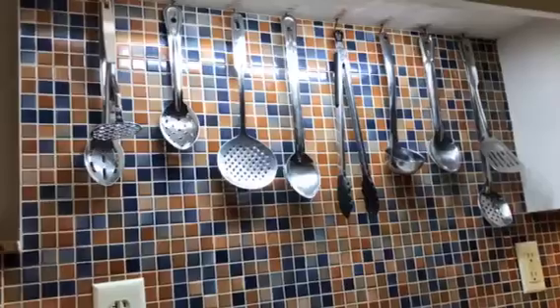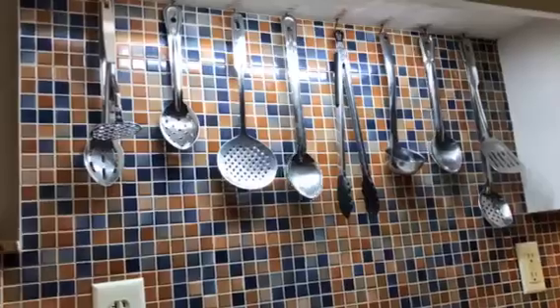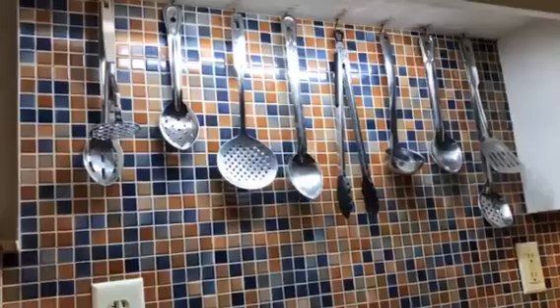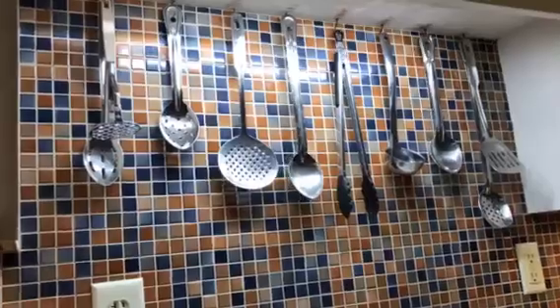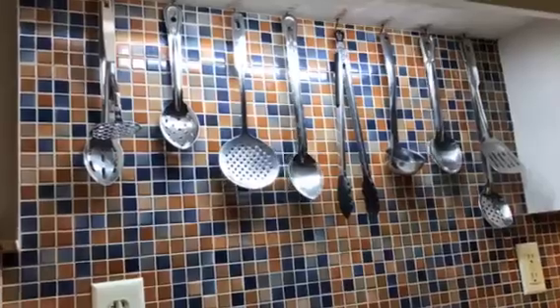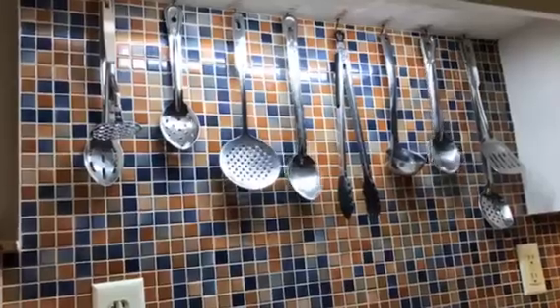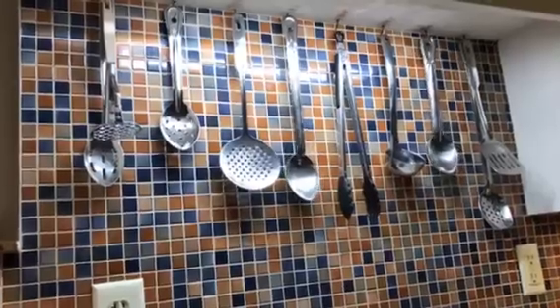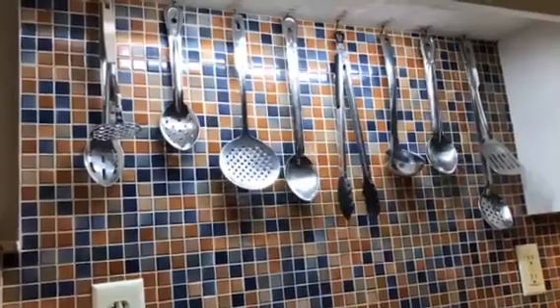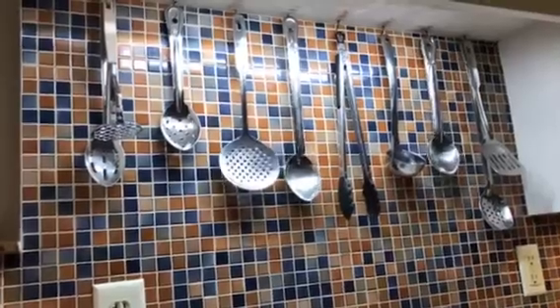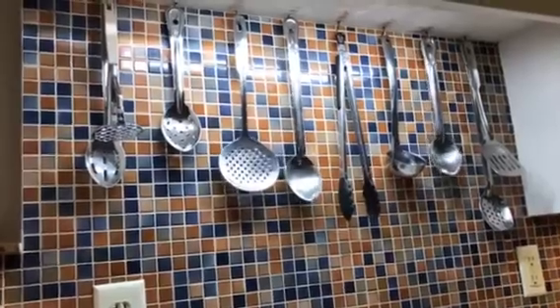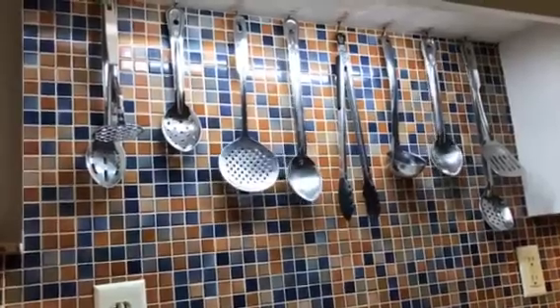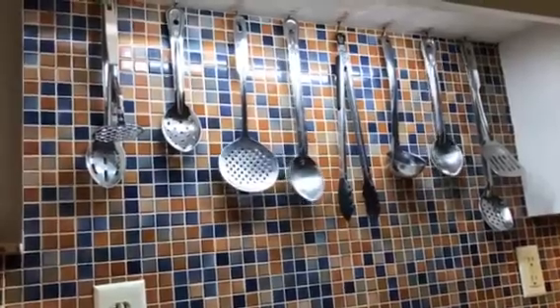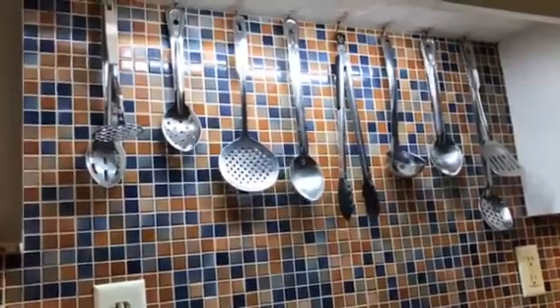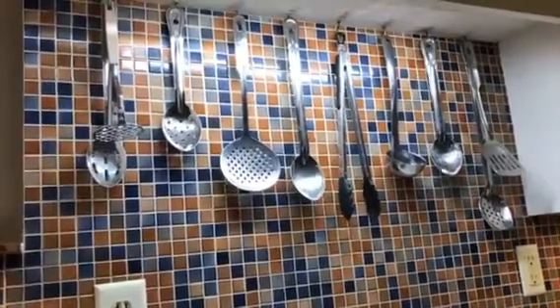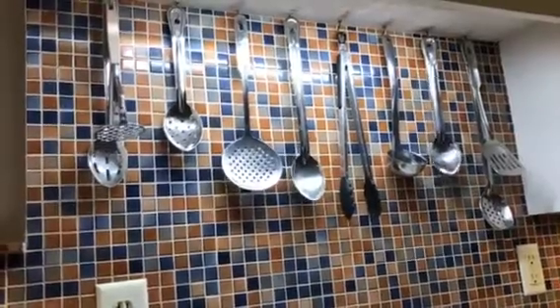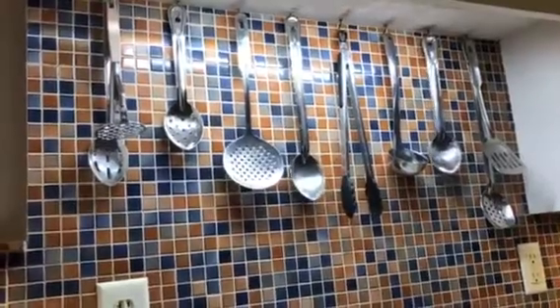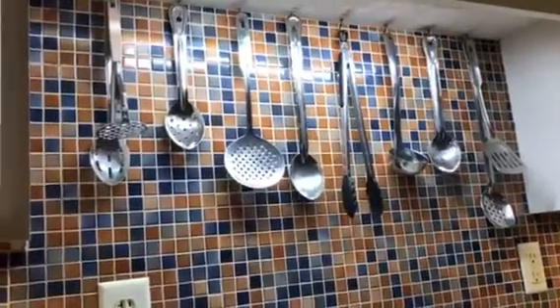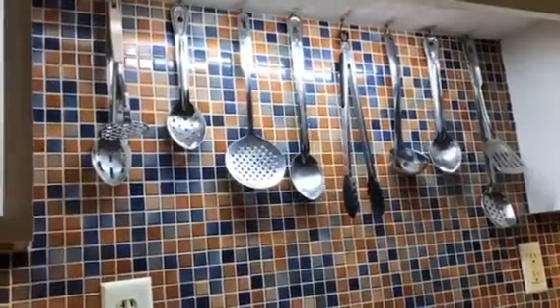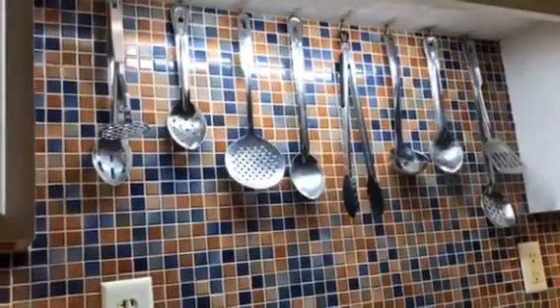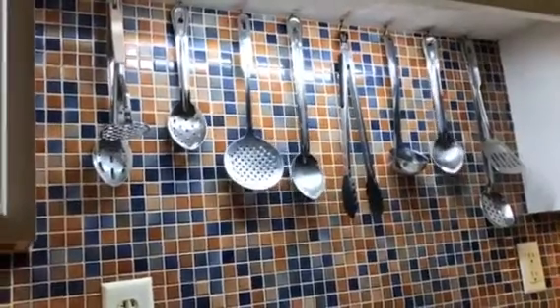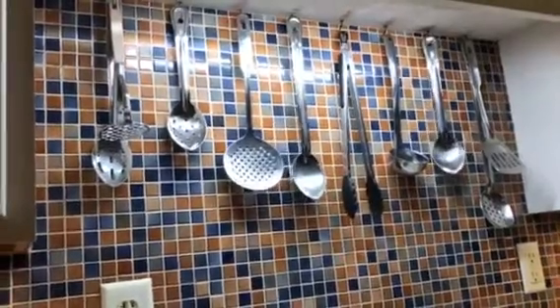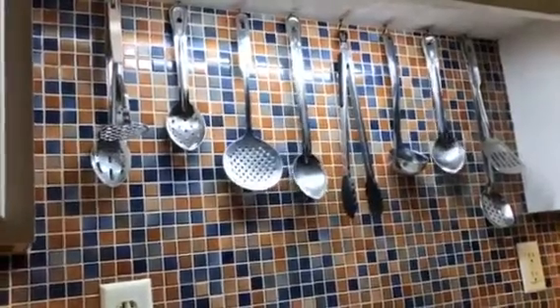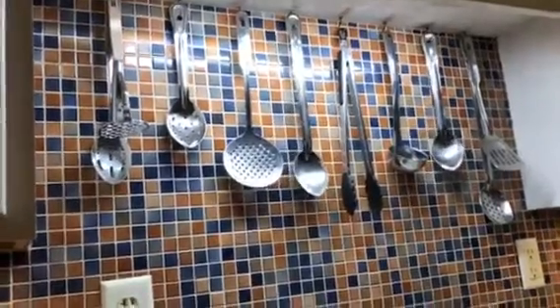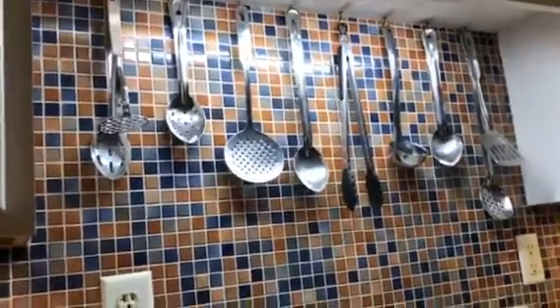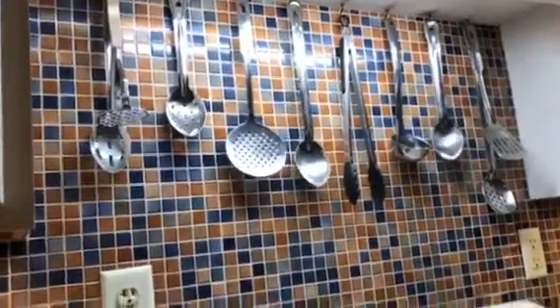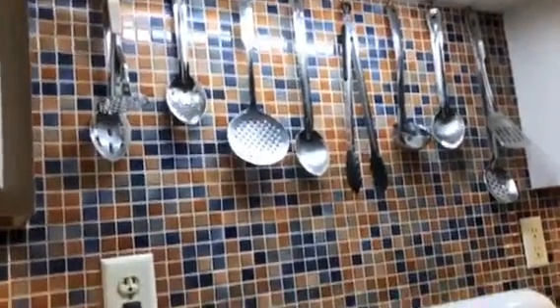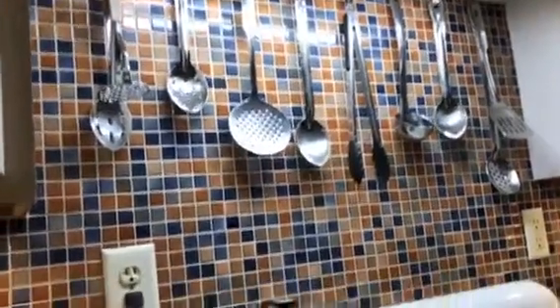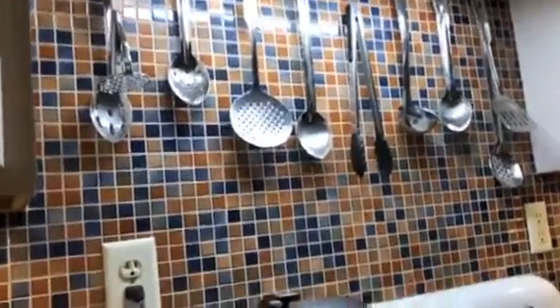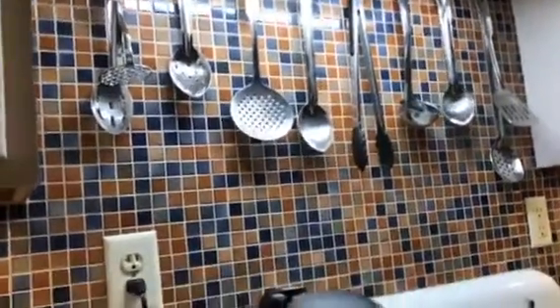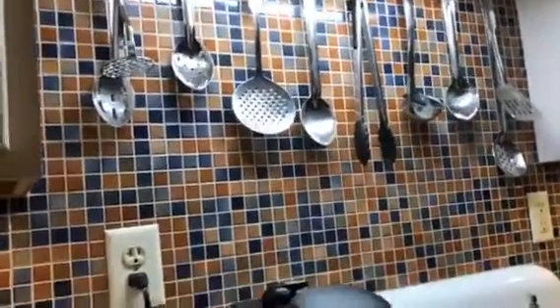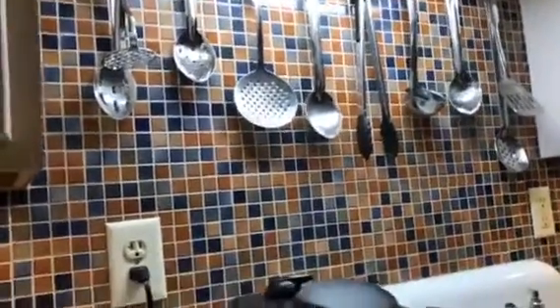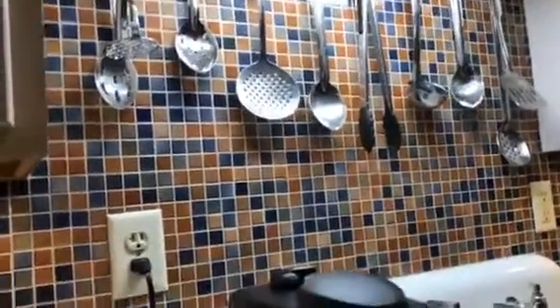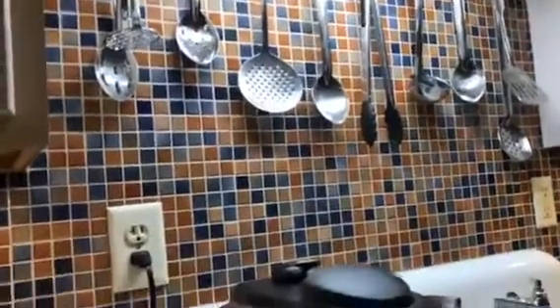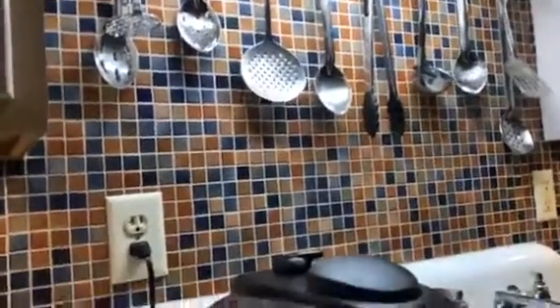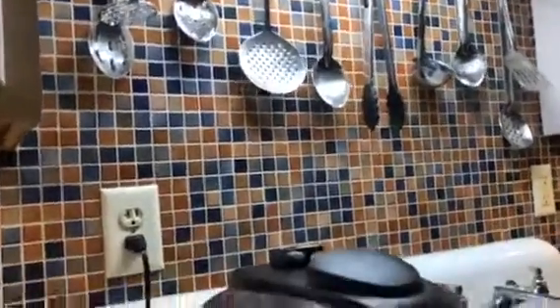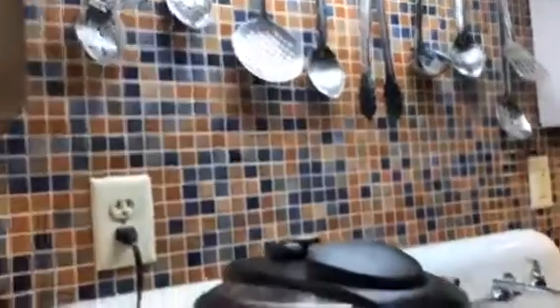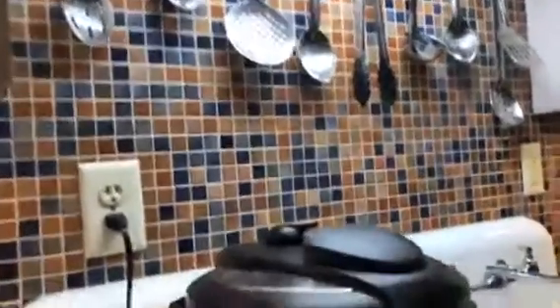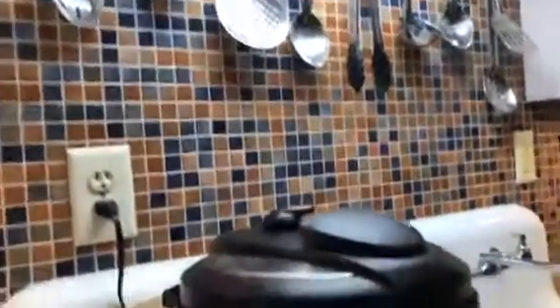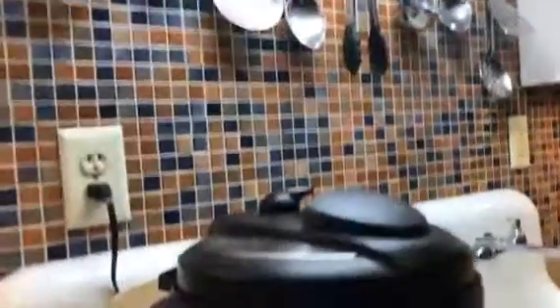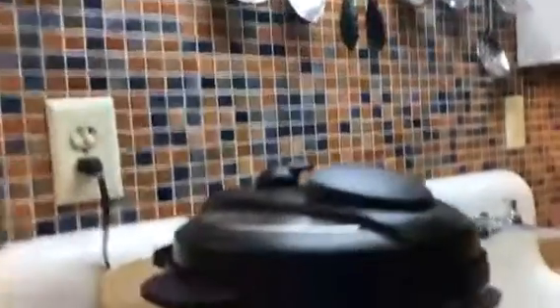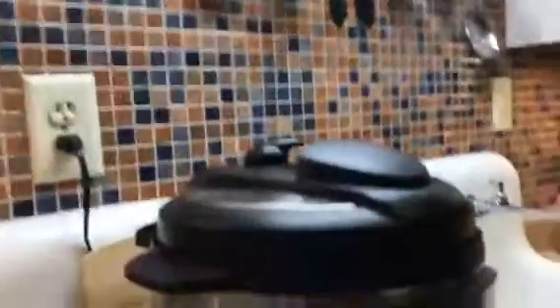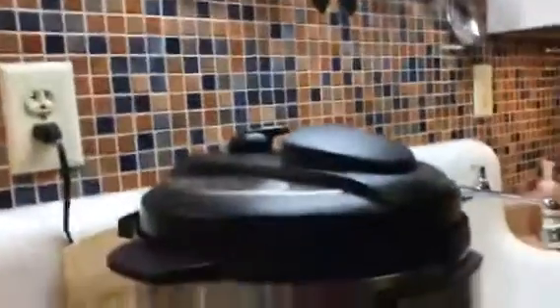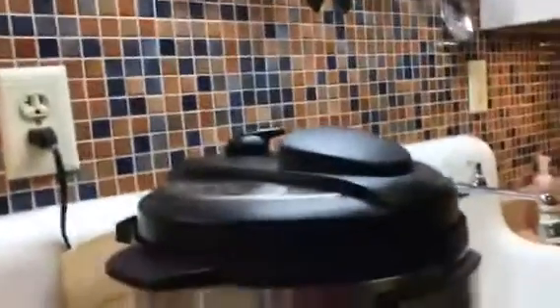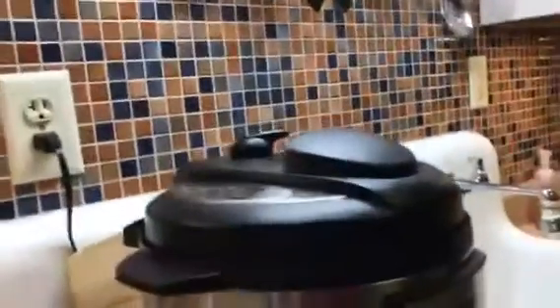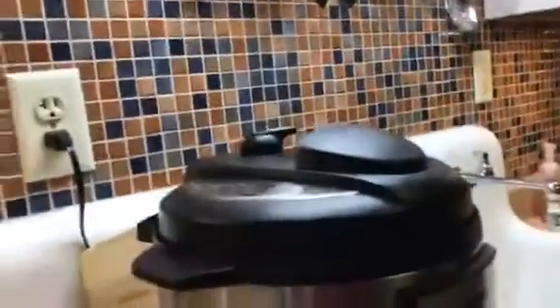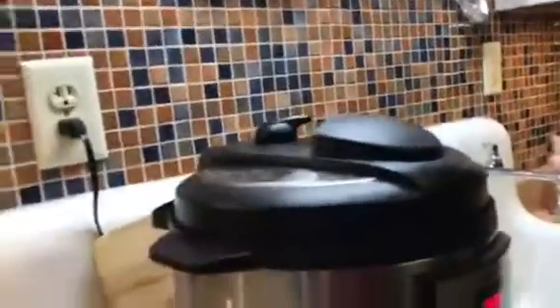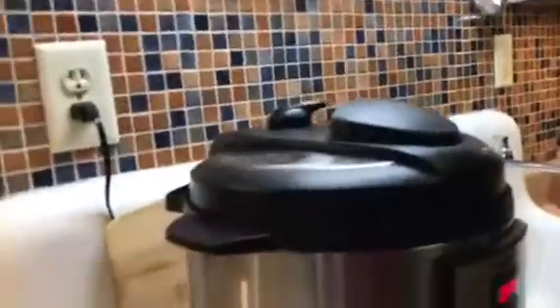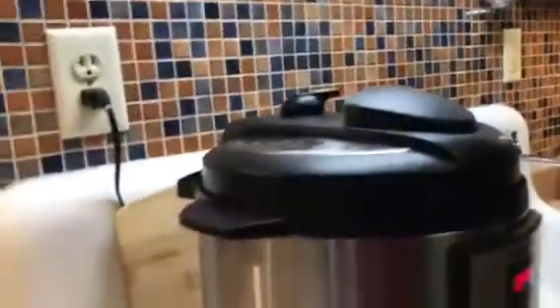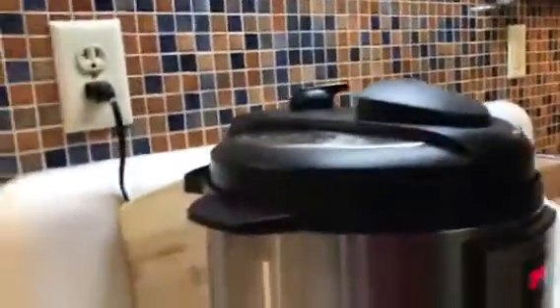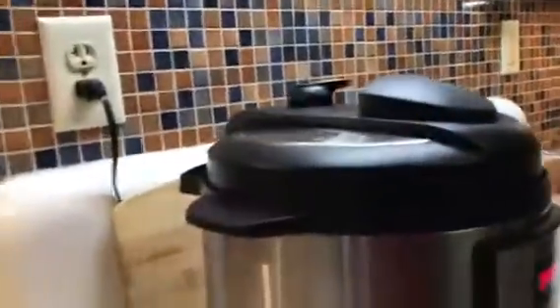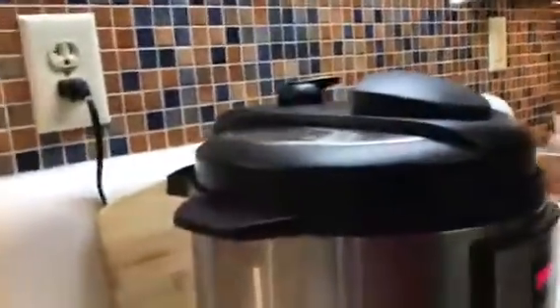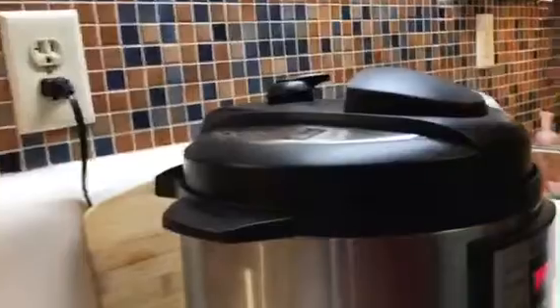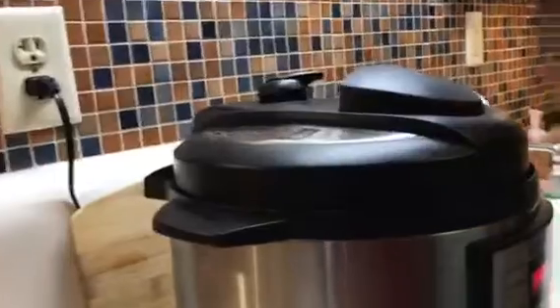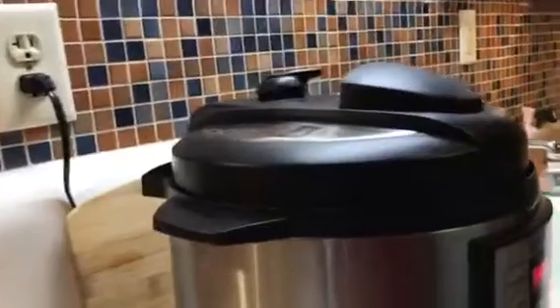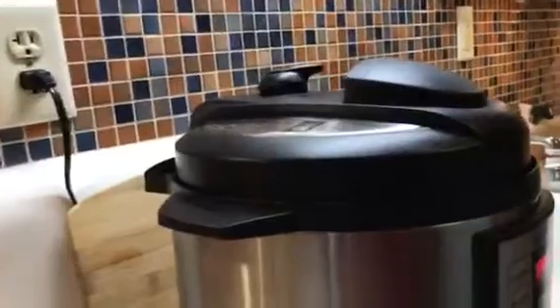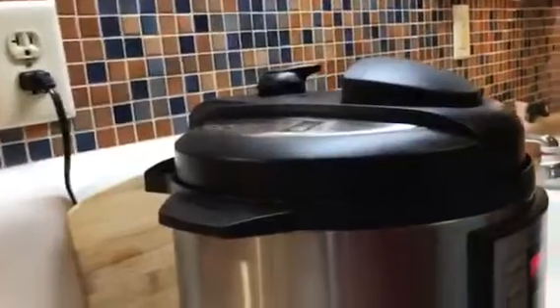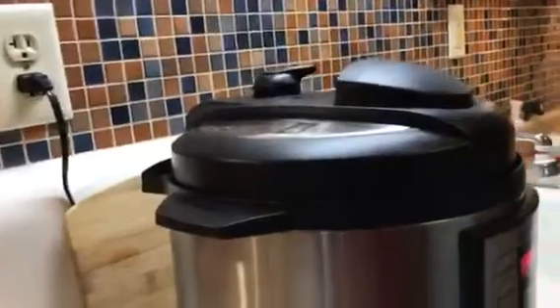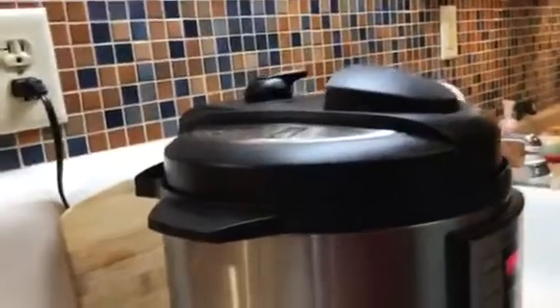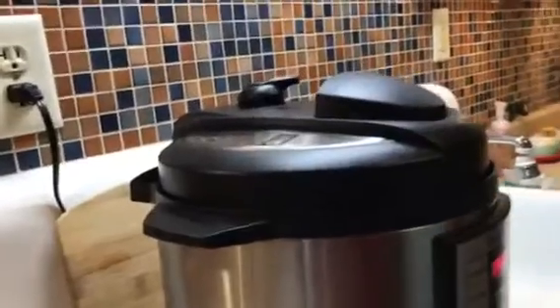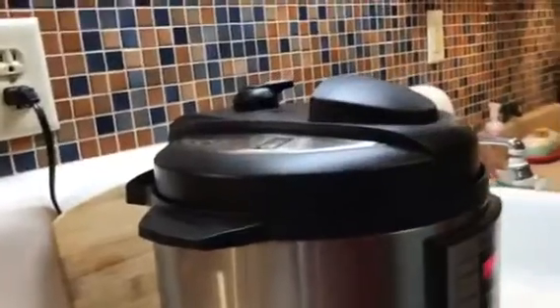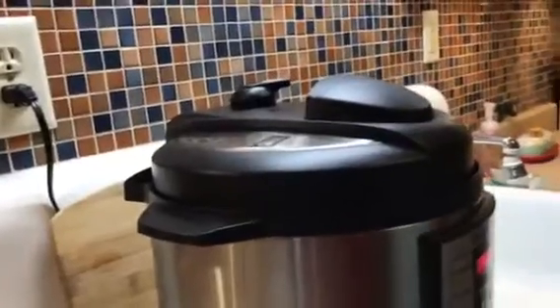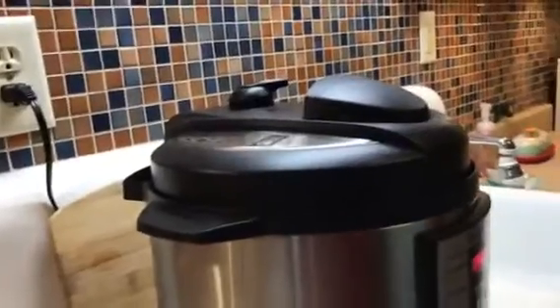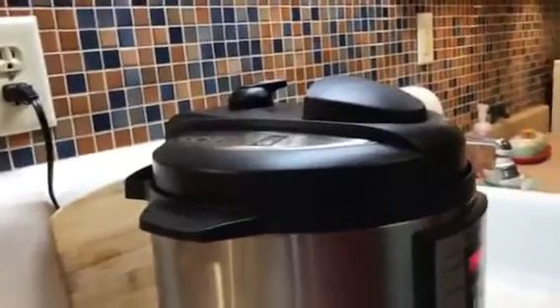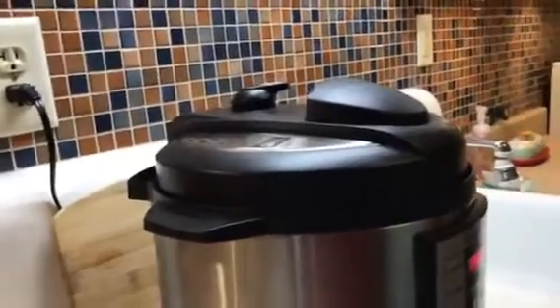Welcome back to the No Pressure, Pressure Cooking Show Part 2. The Chili Tasting.